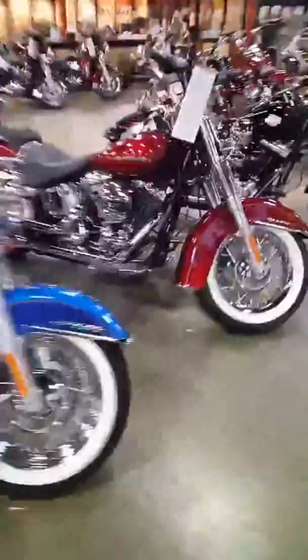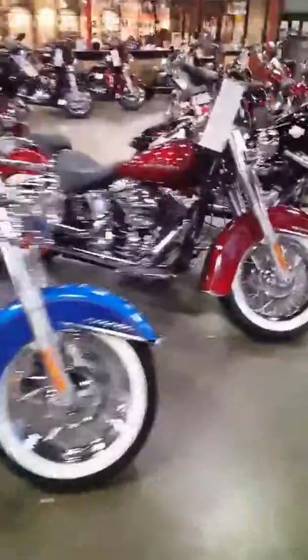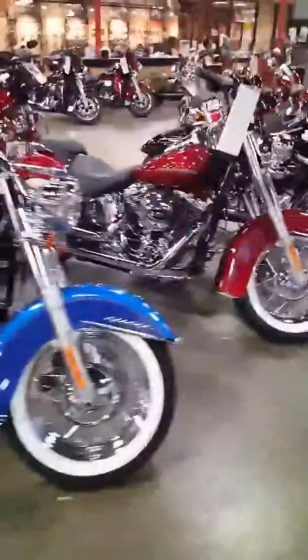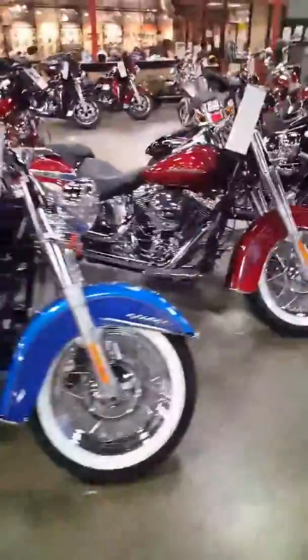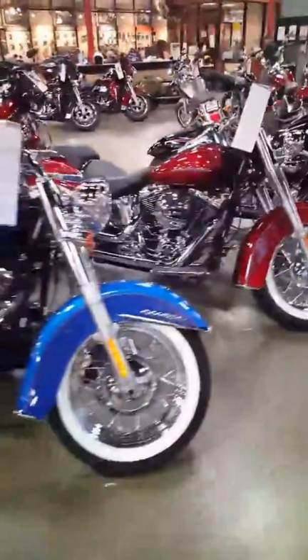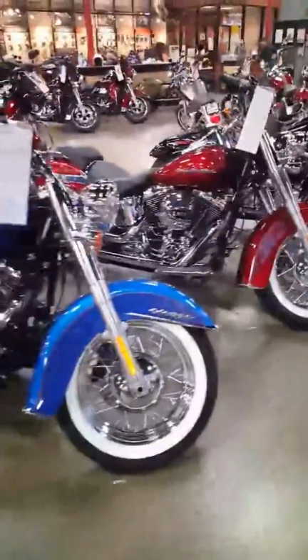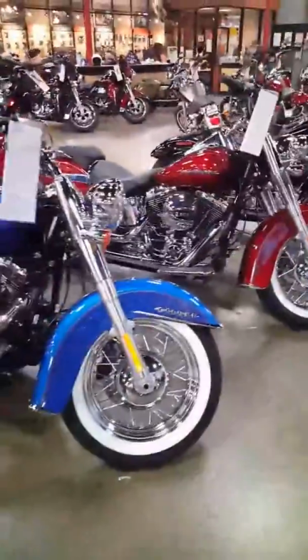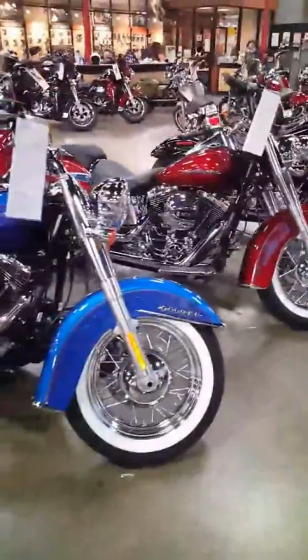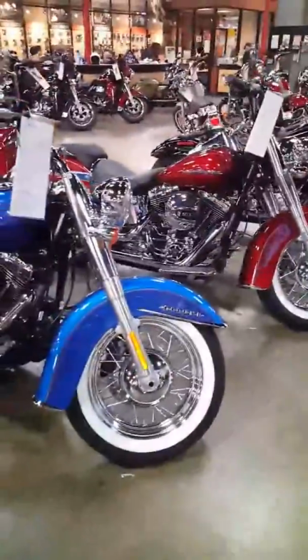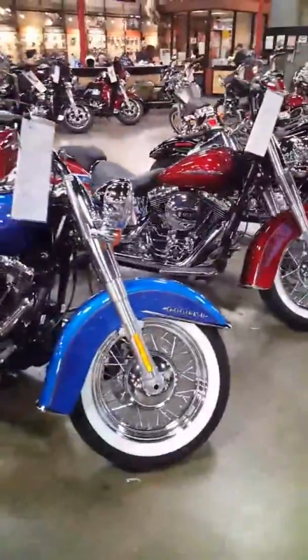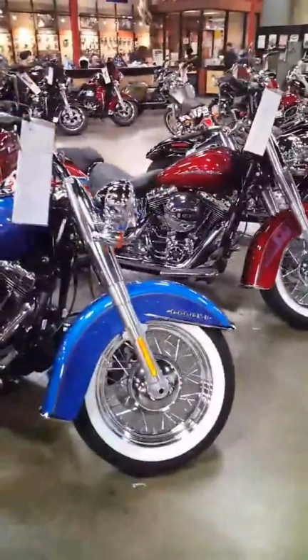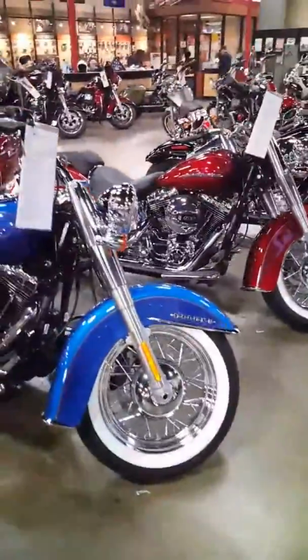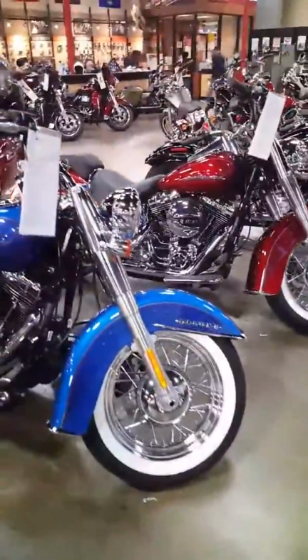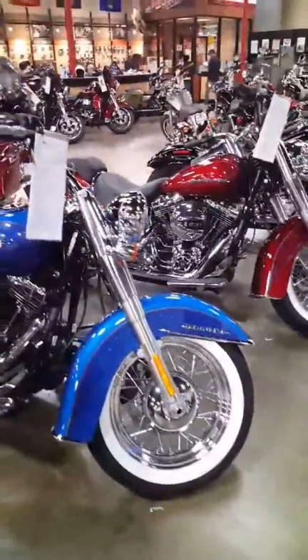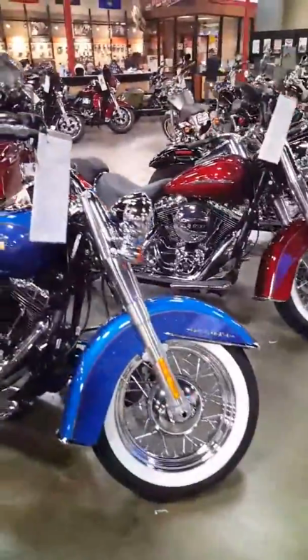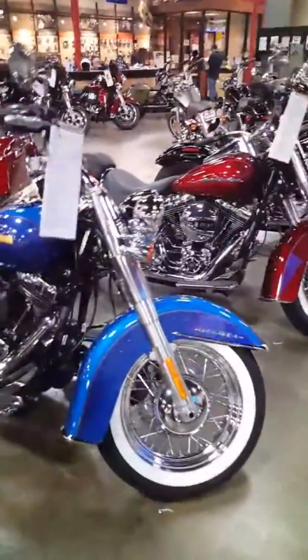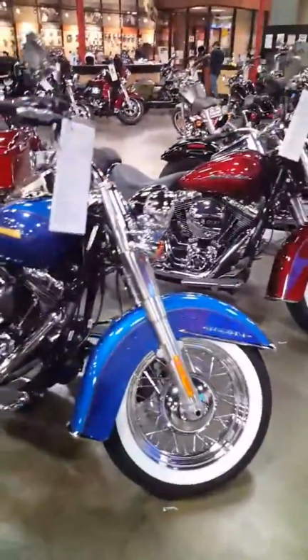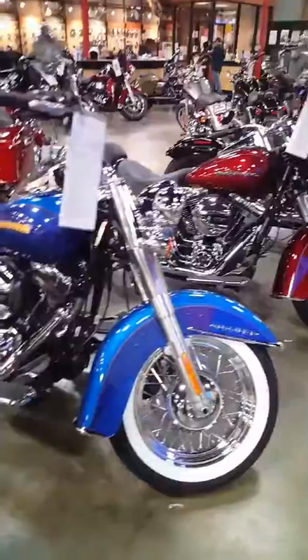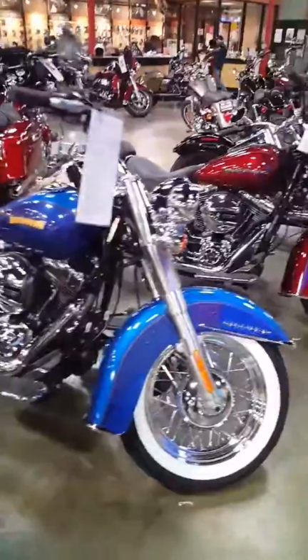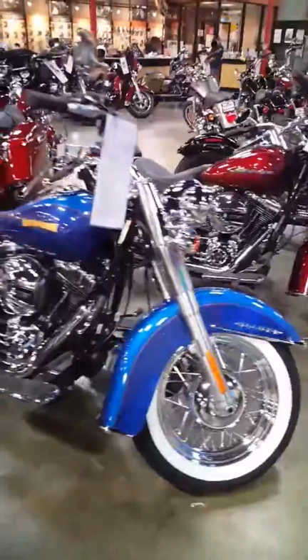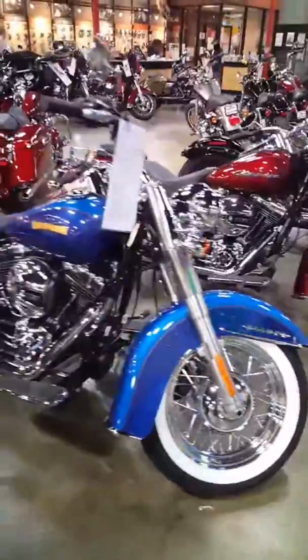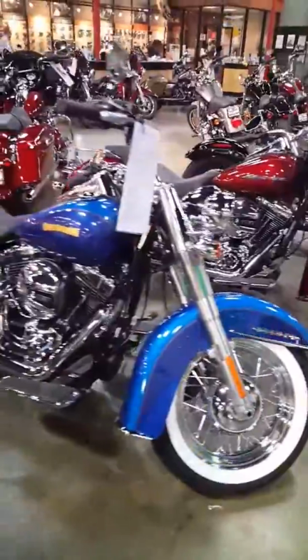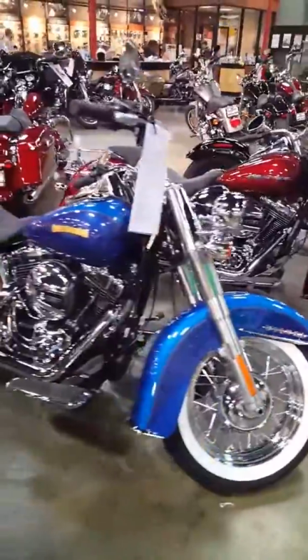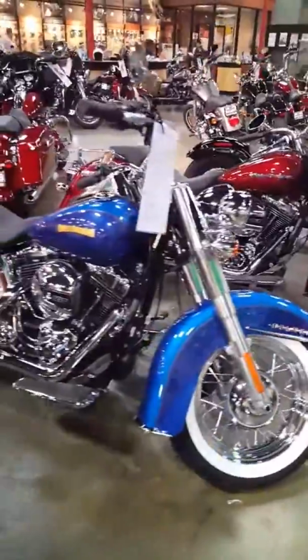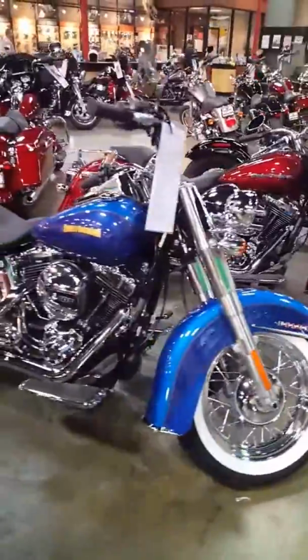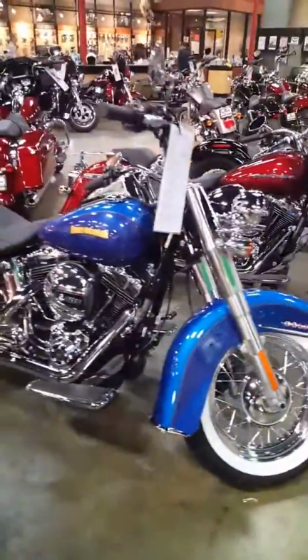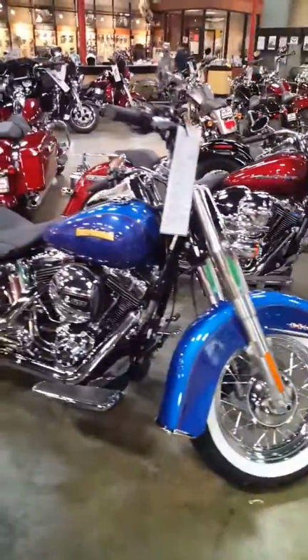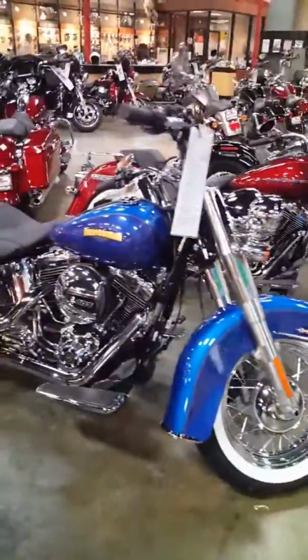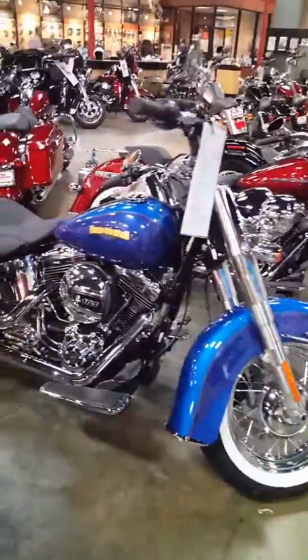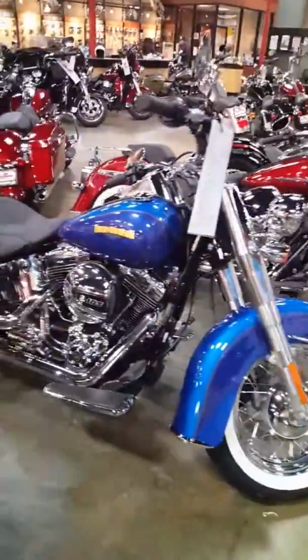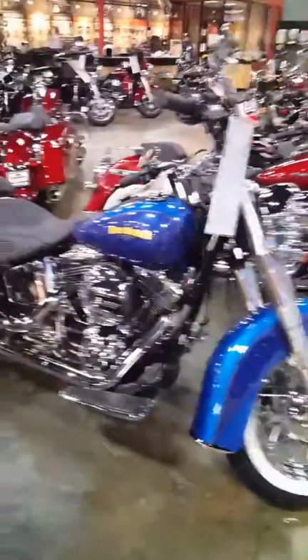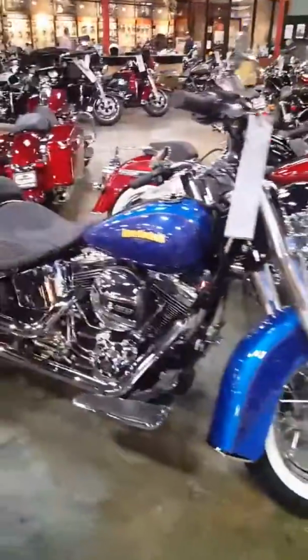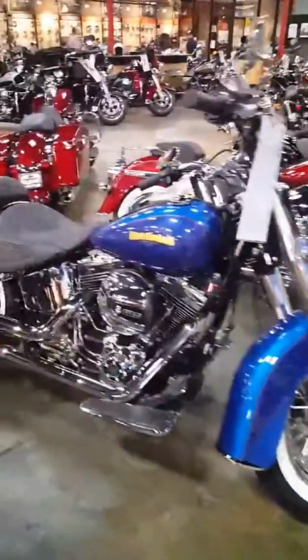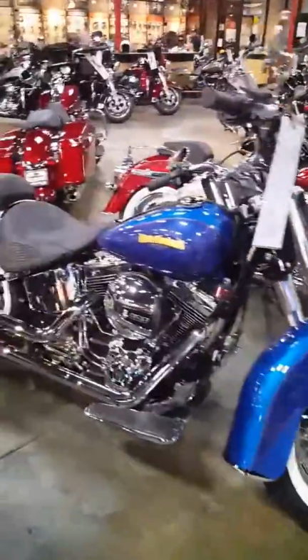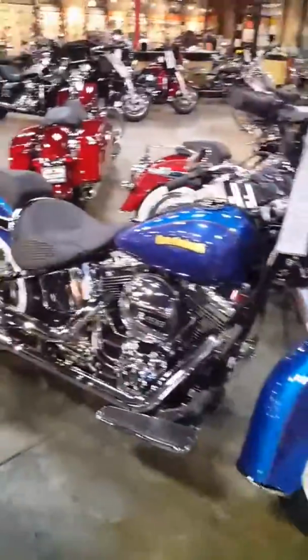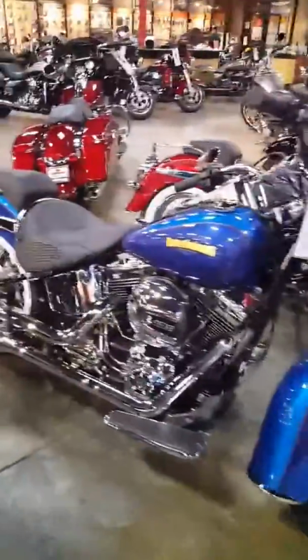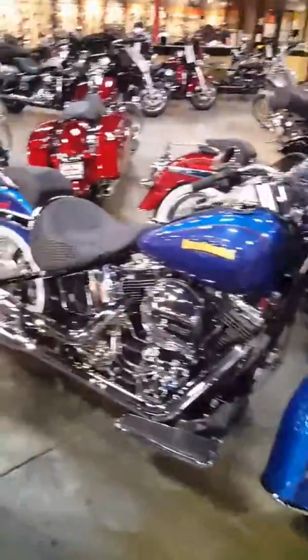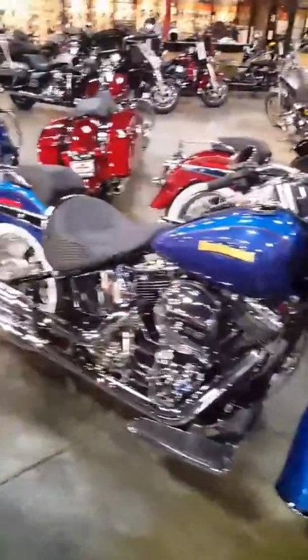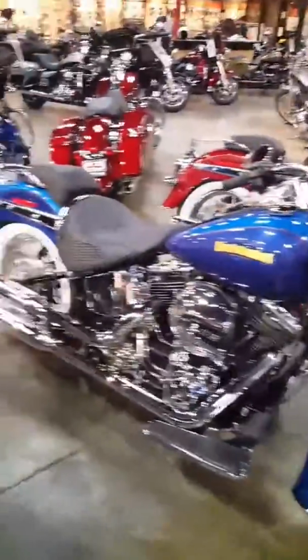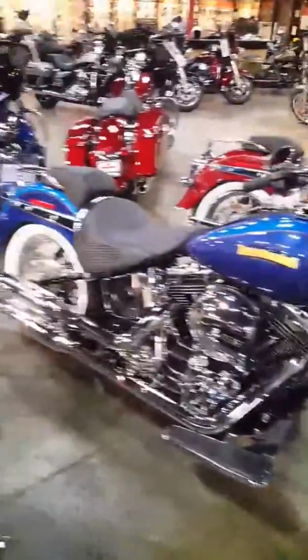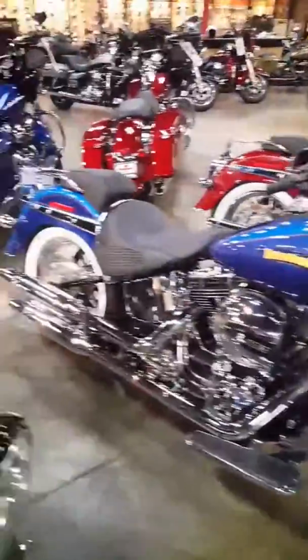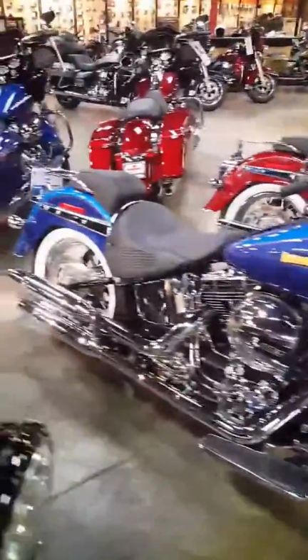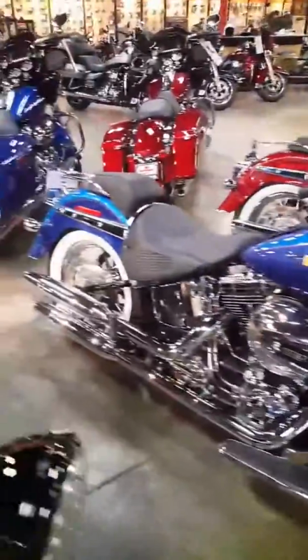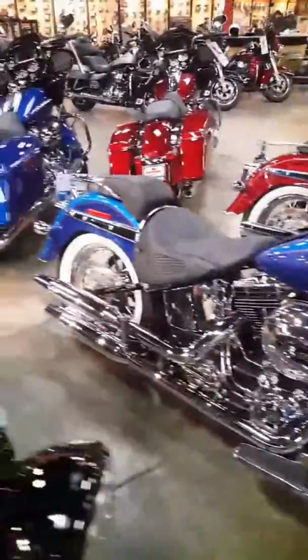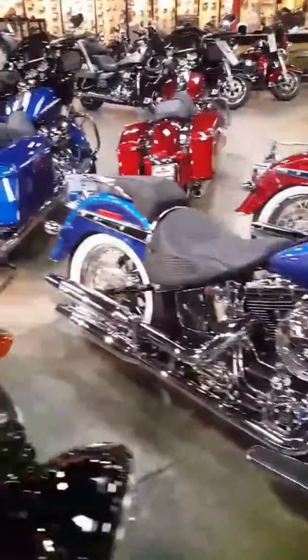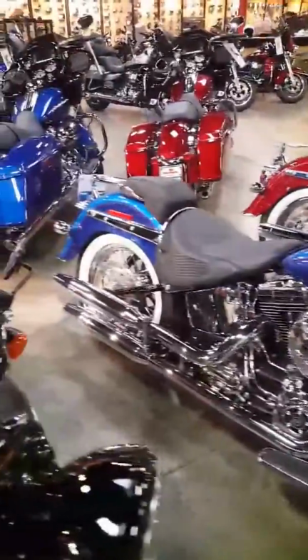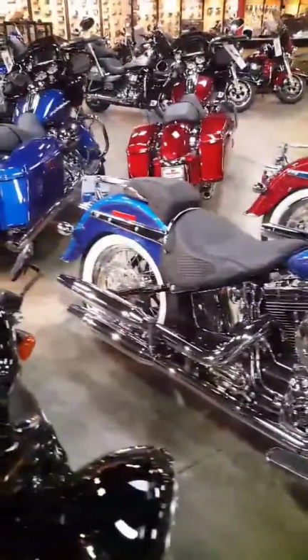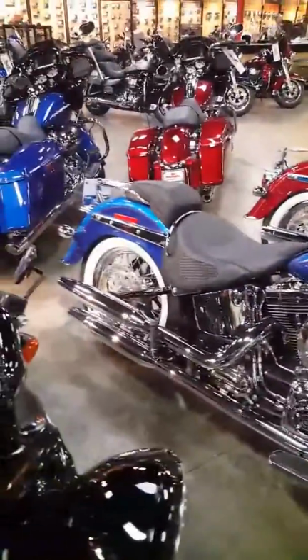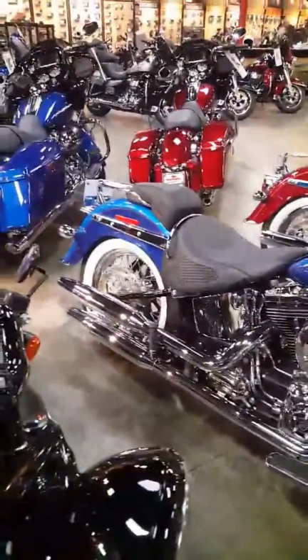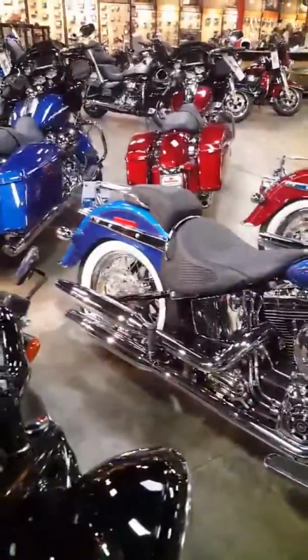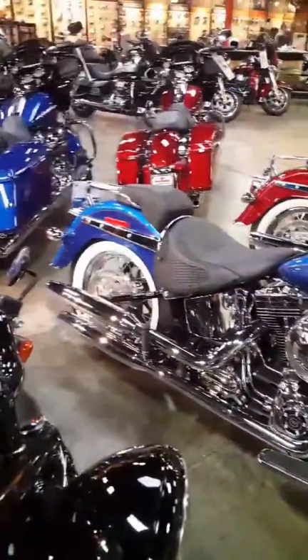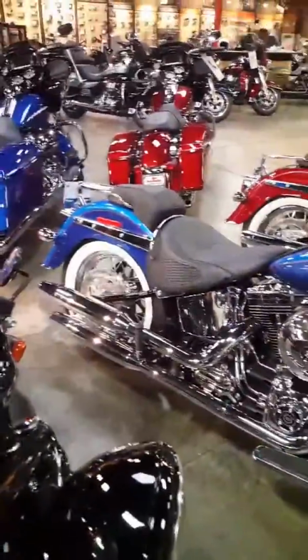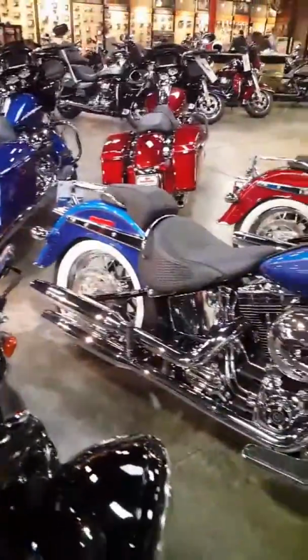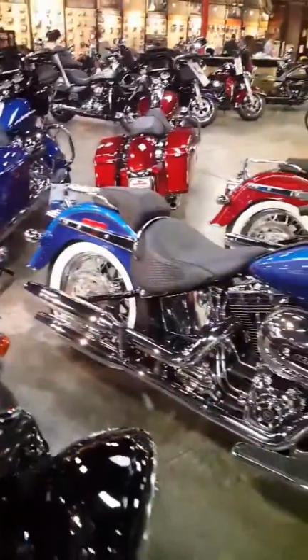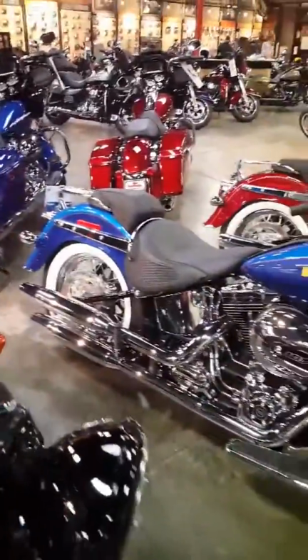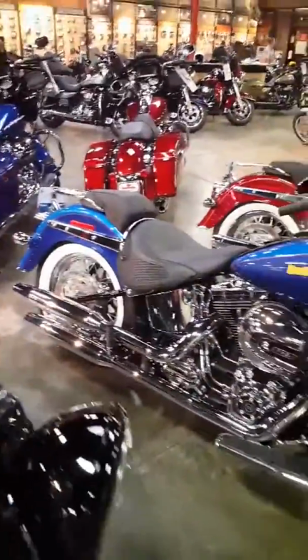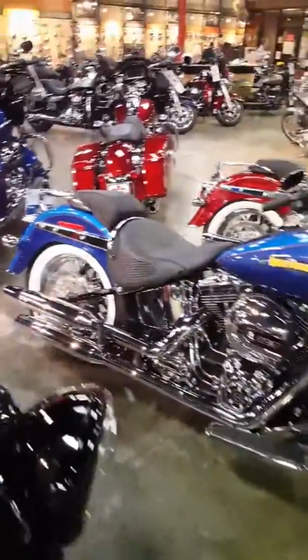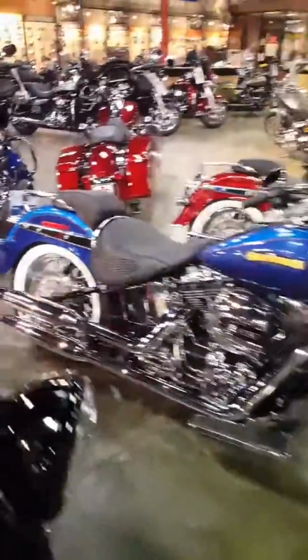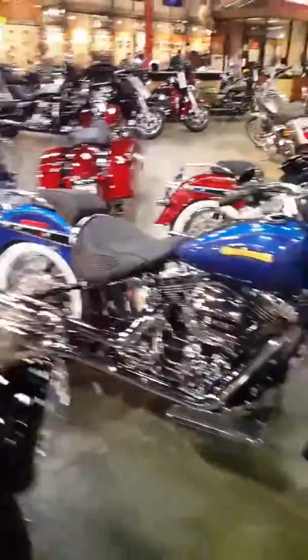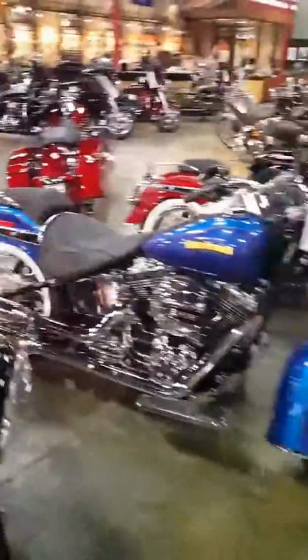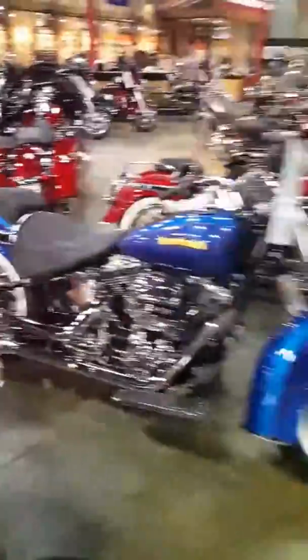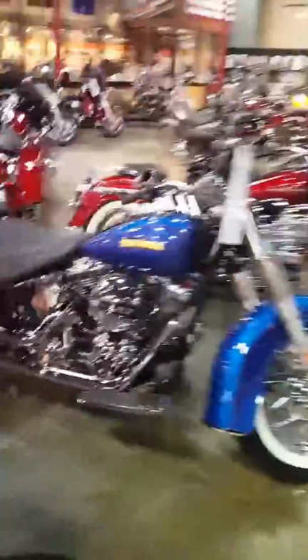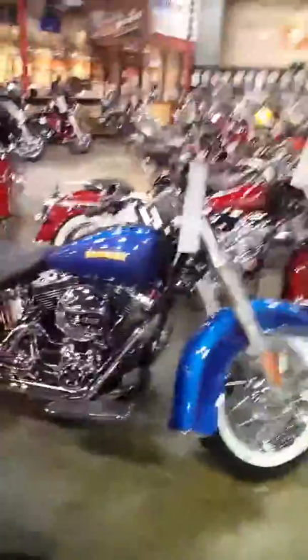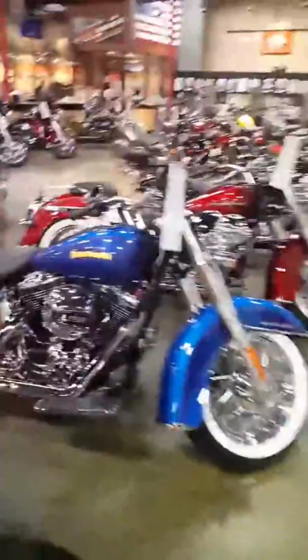Next to it, you've got a two-tone blue Deluxe. 103 motor, all chrome, everything. White wall tires. That's a good-looking bike.